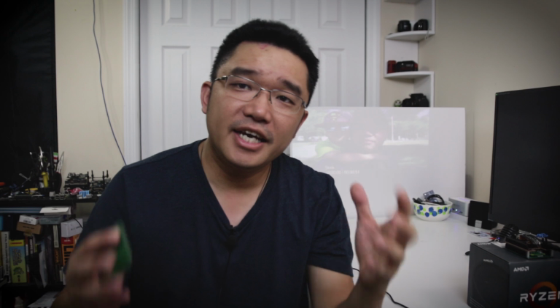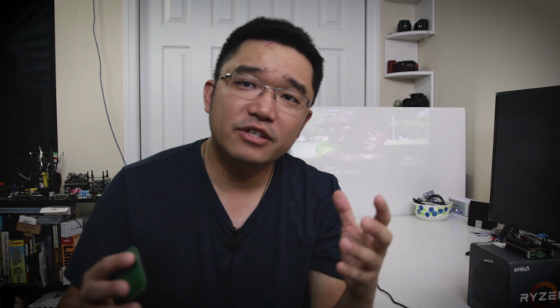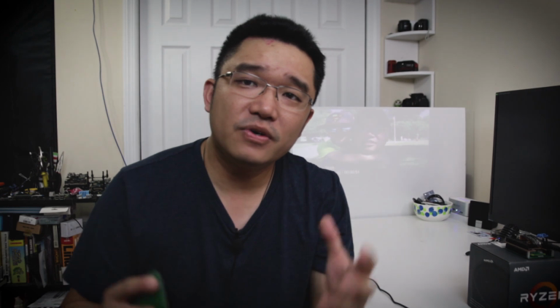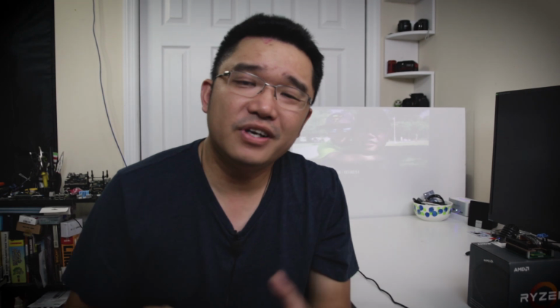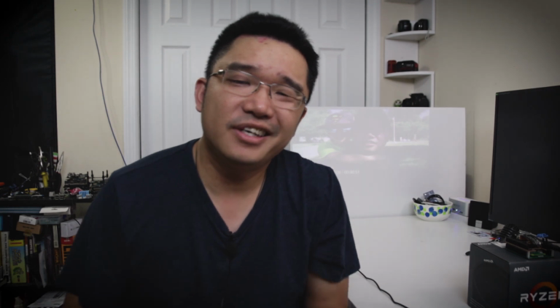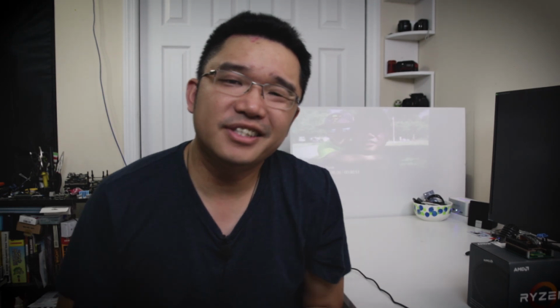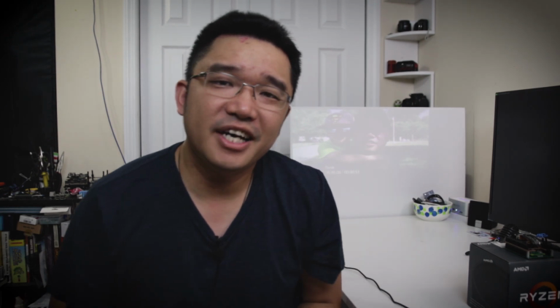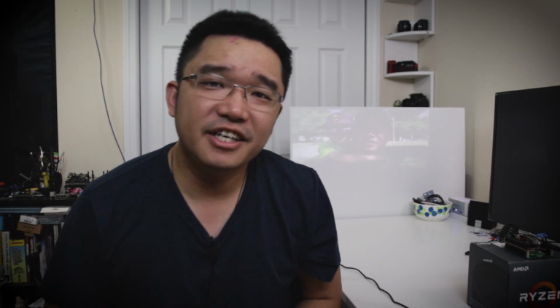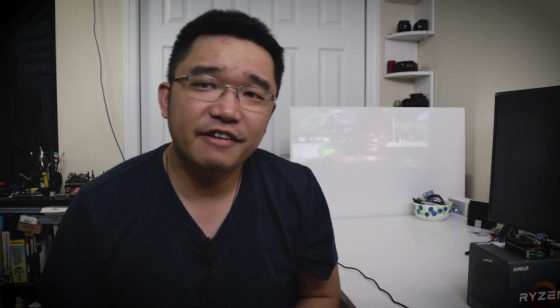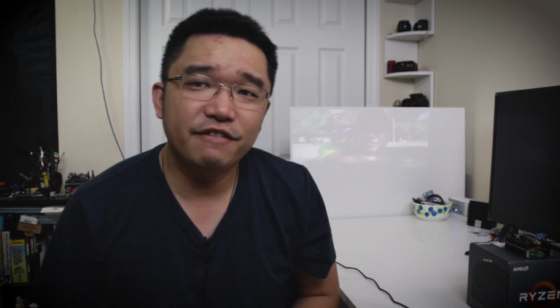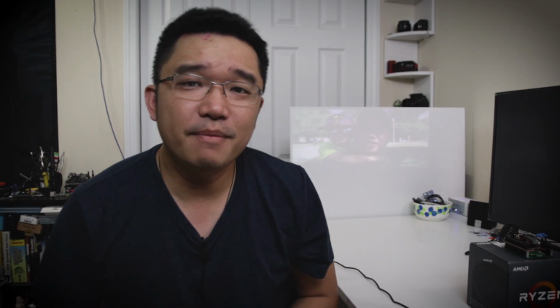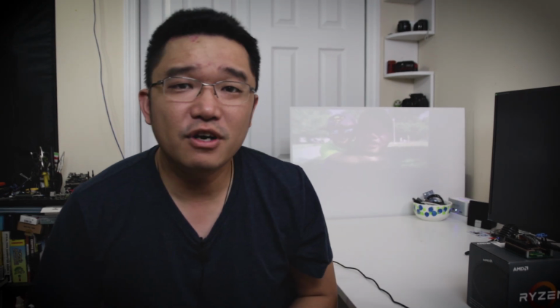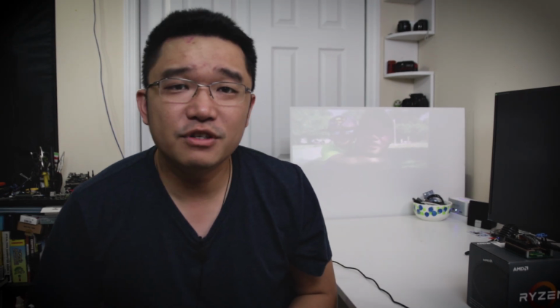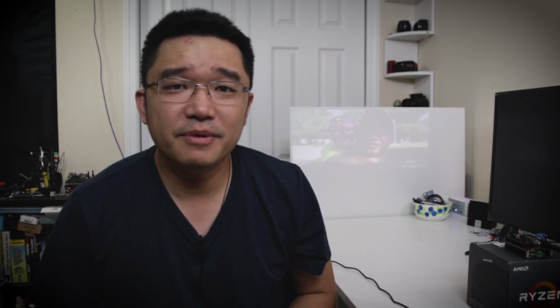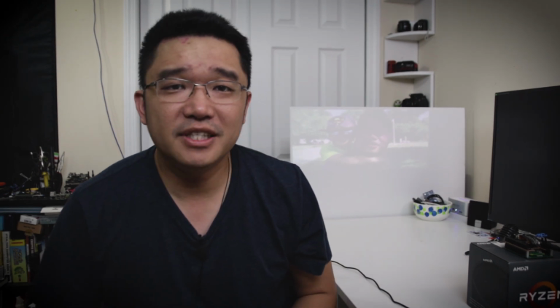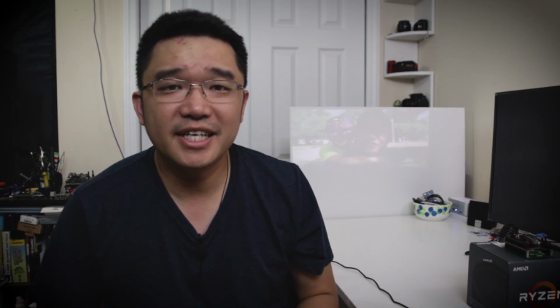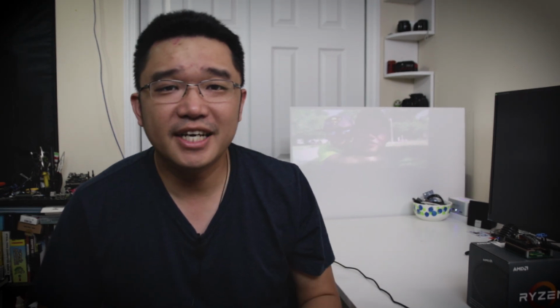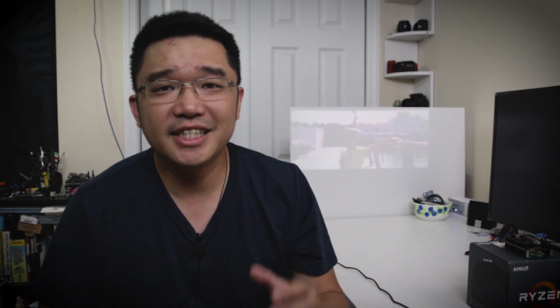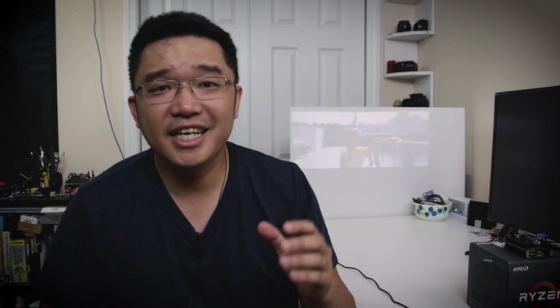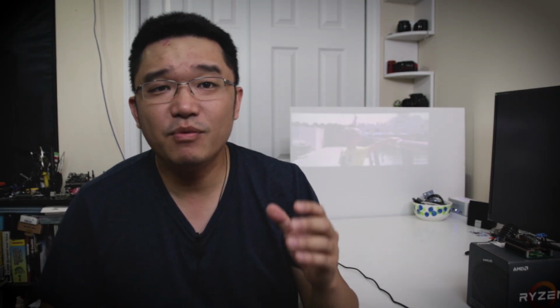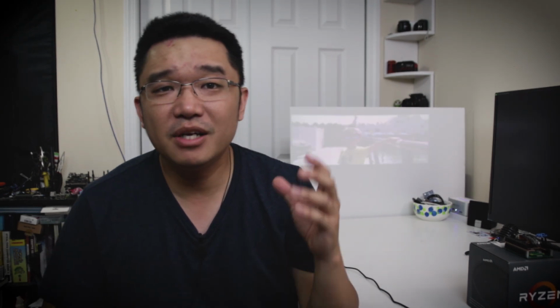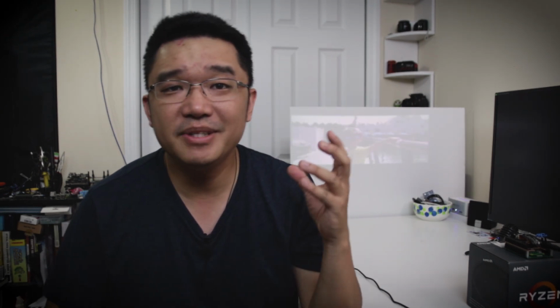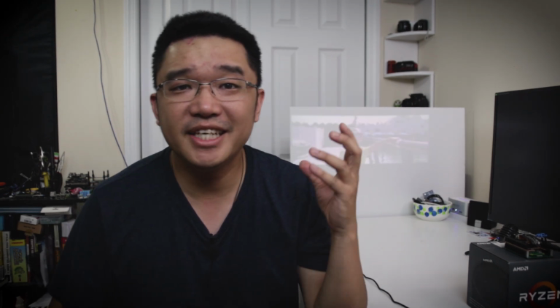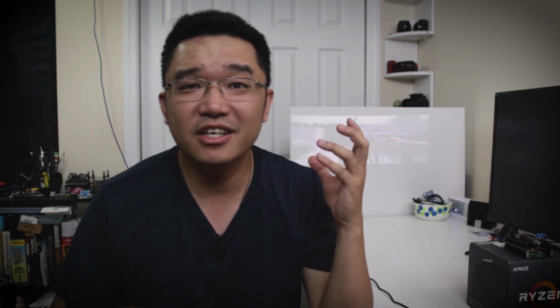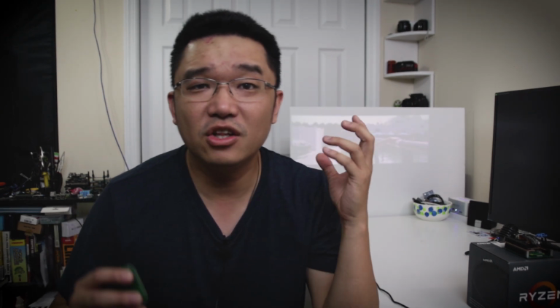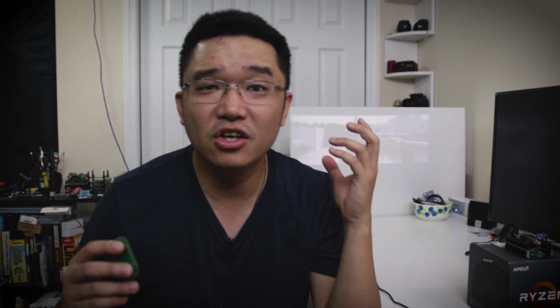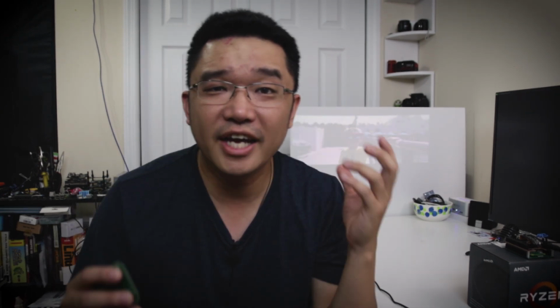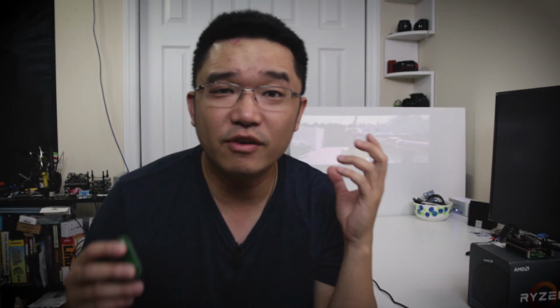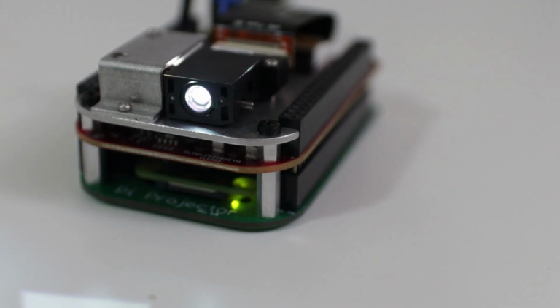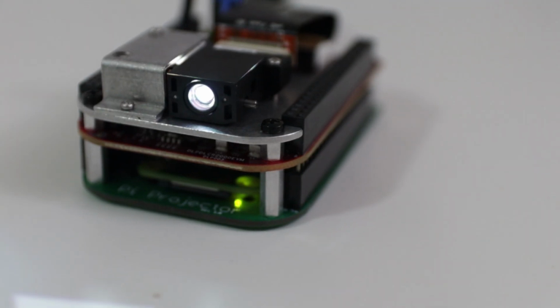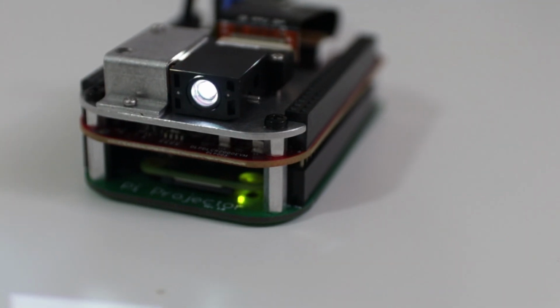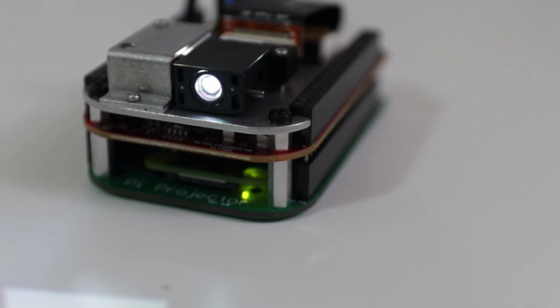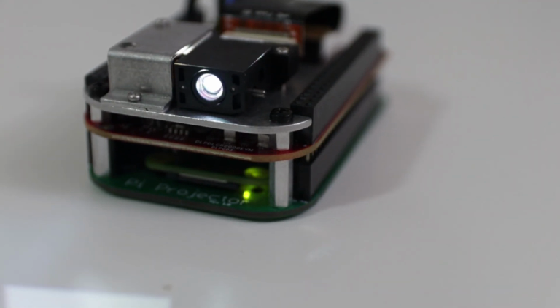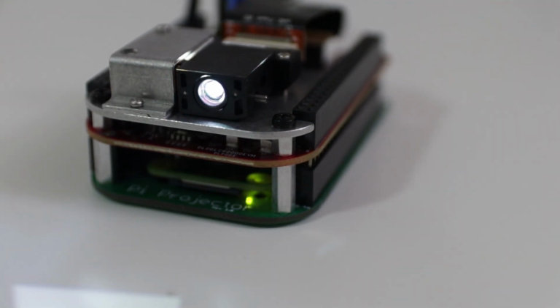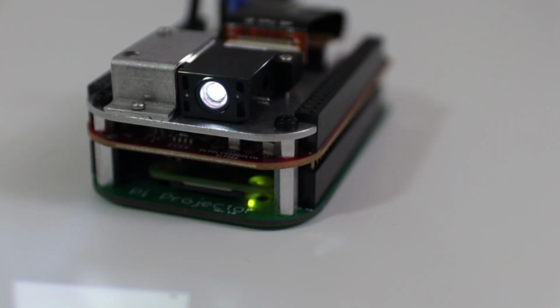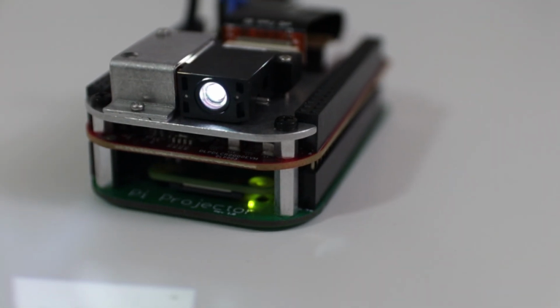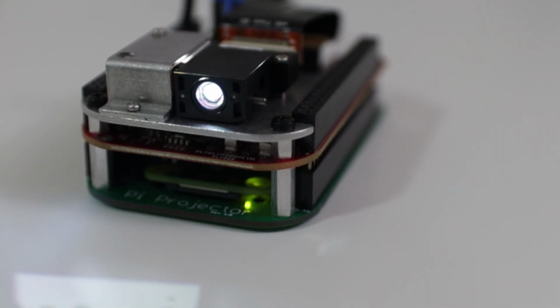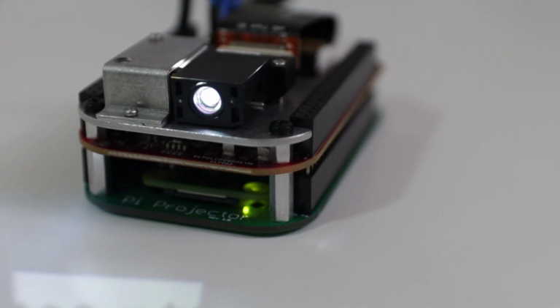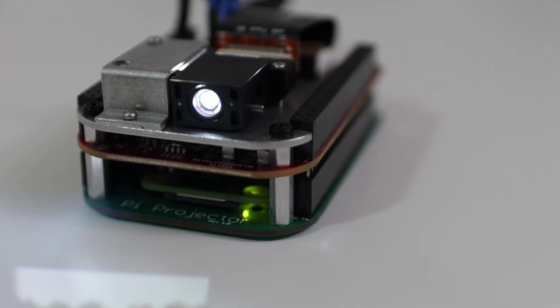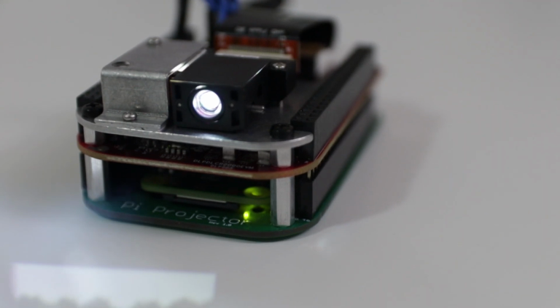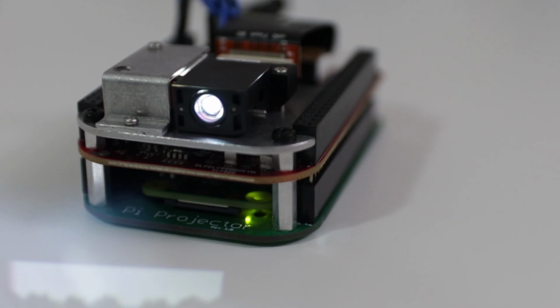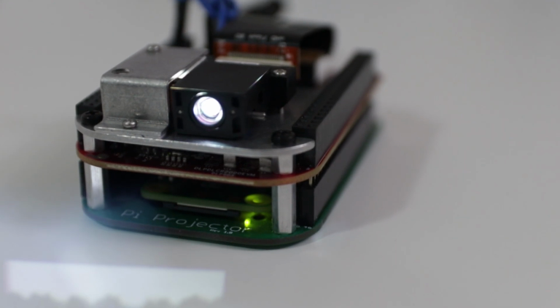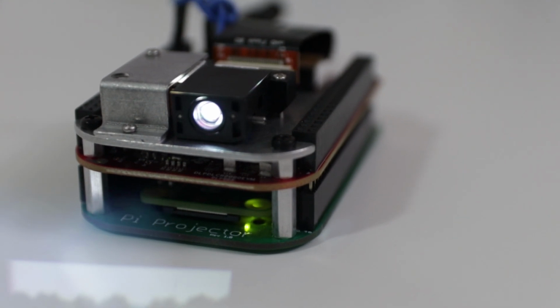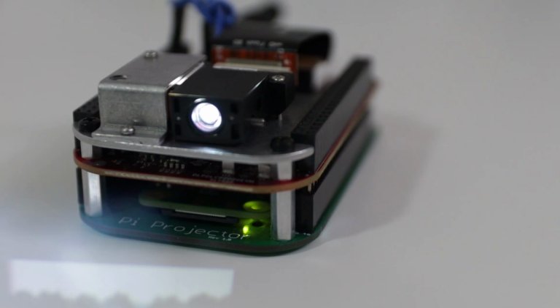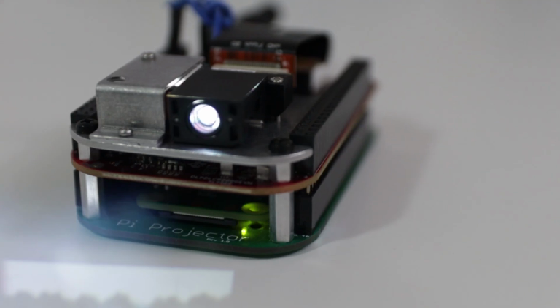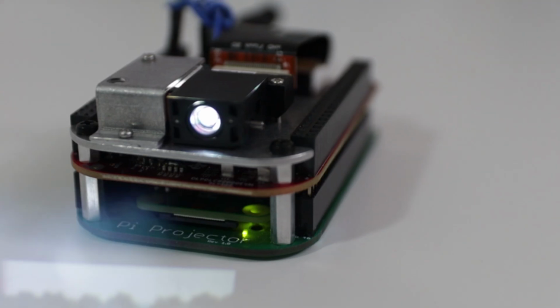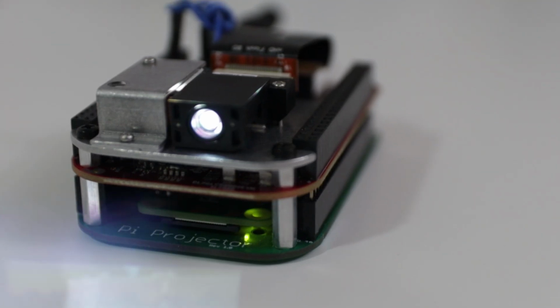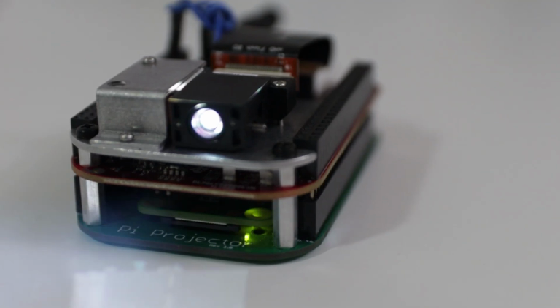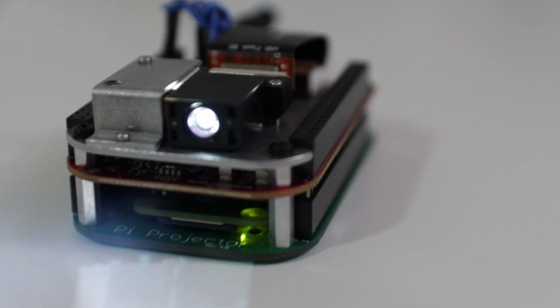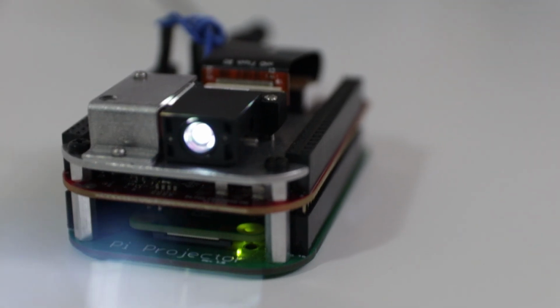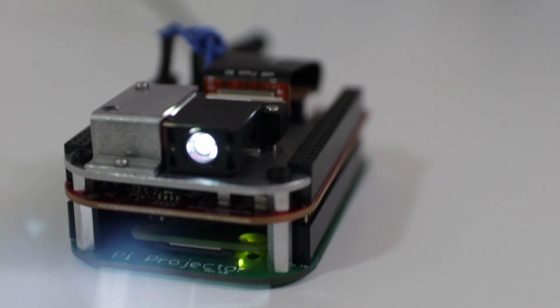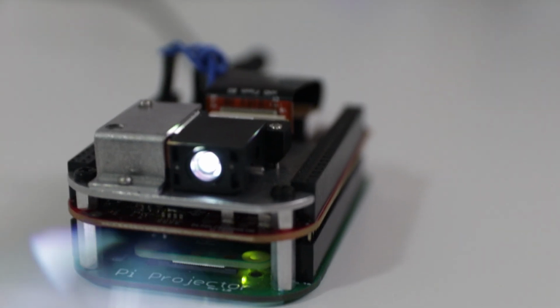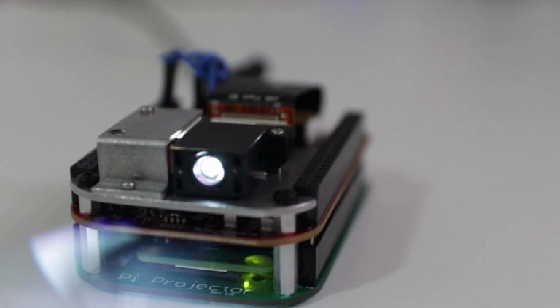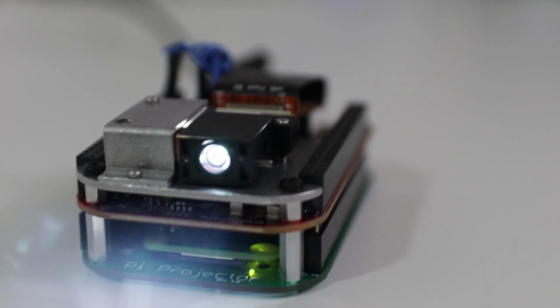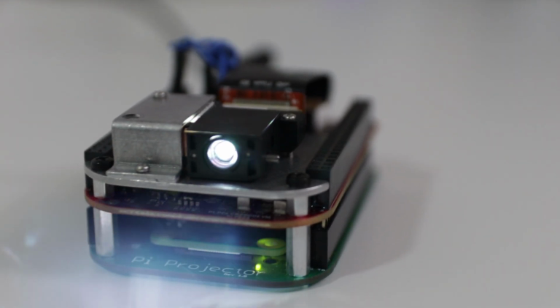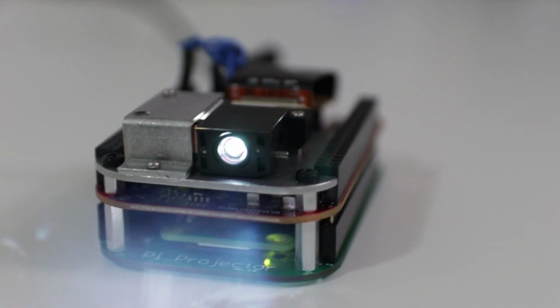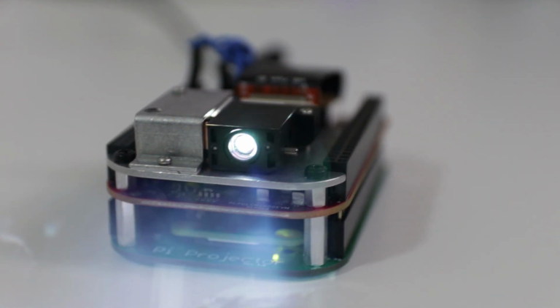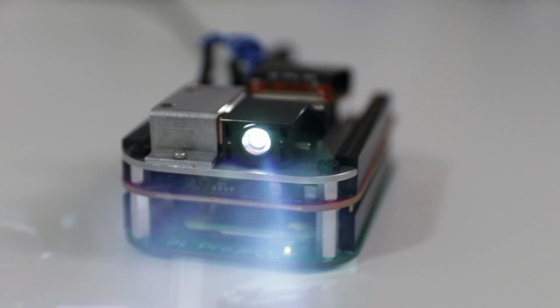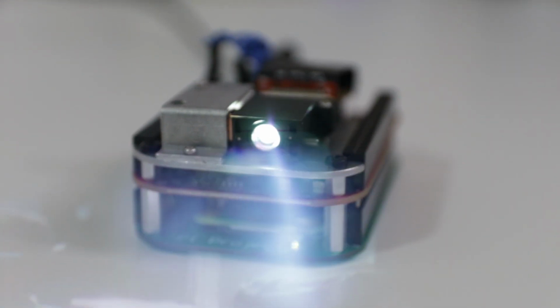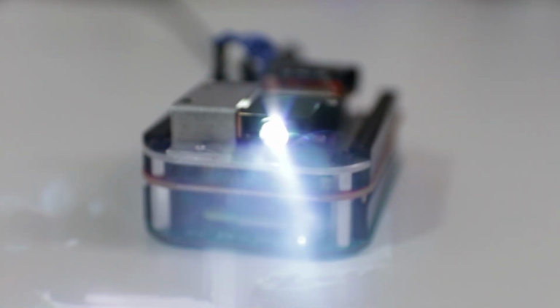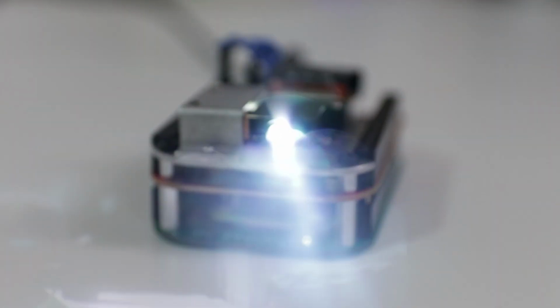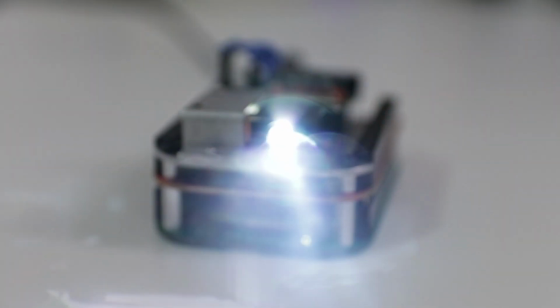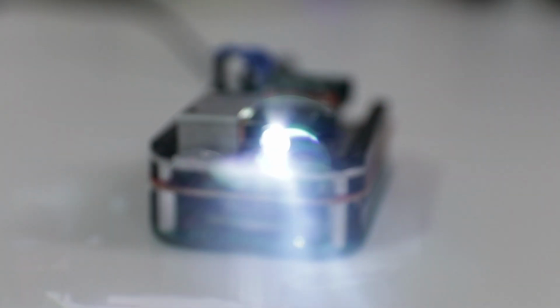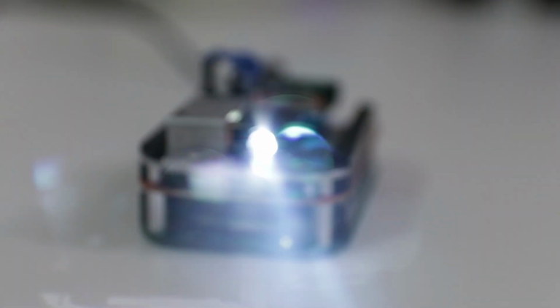Hey guys, what's going on? It's Don here from Nova Spirit Tech and today we're going to be taking a look at a really cool project called the Pi Projector by MikMik. So let's get started.